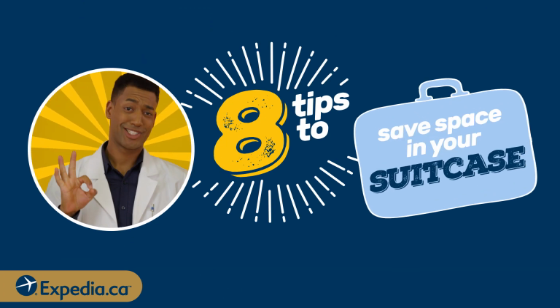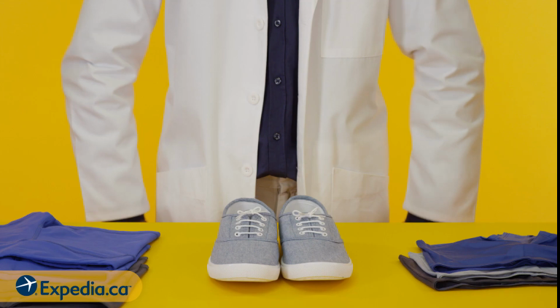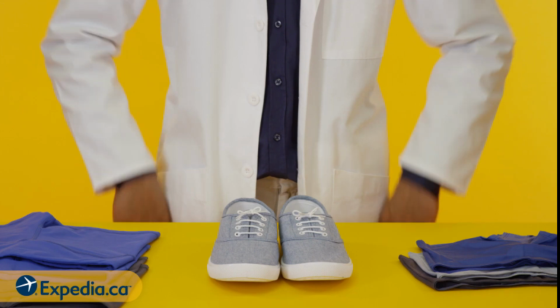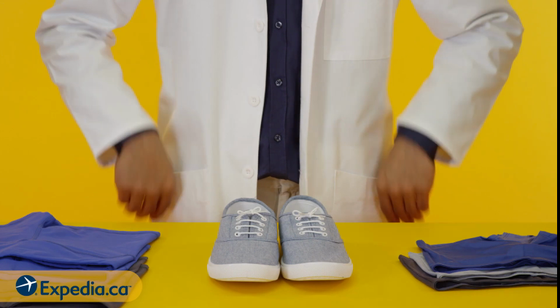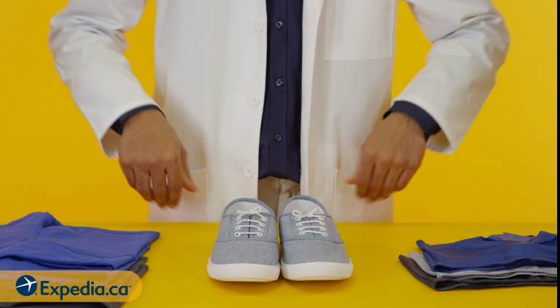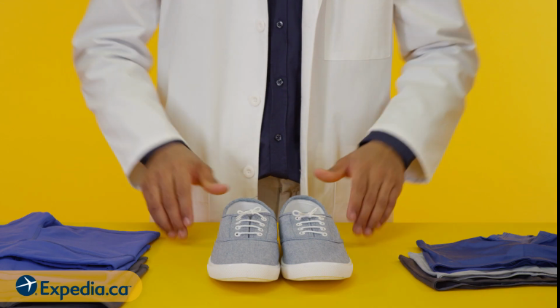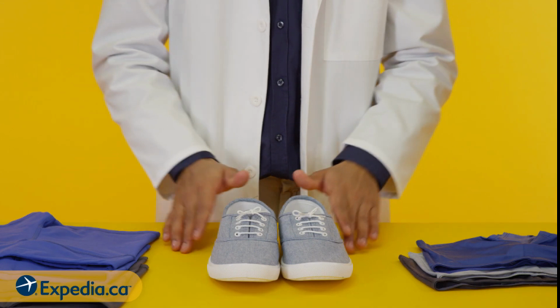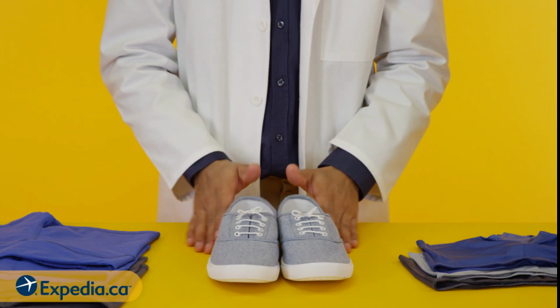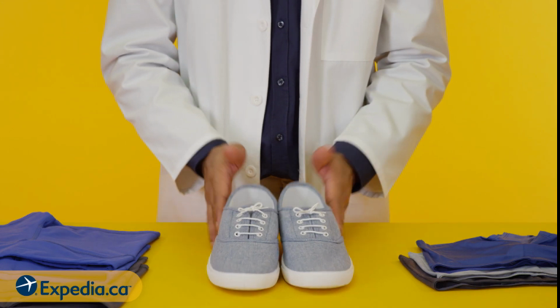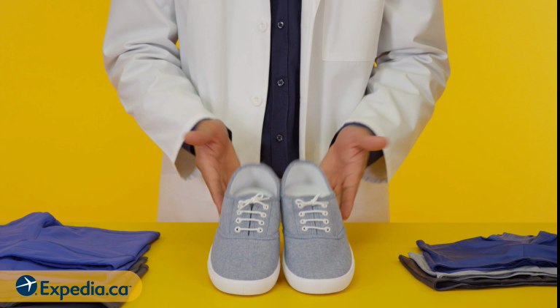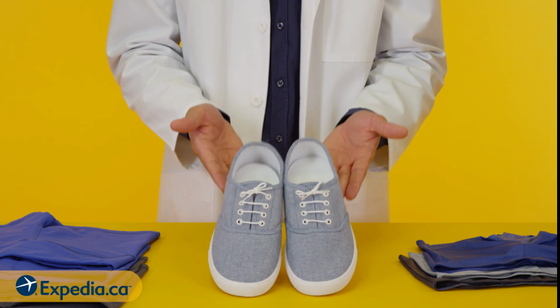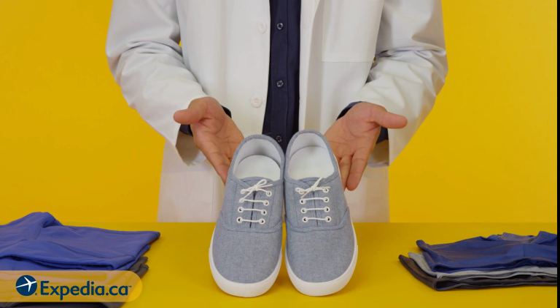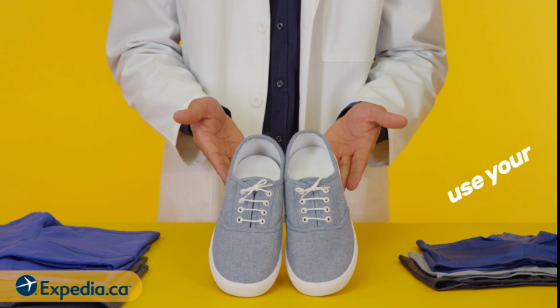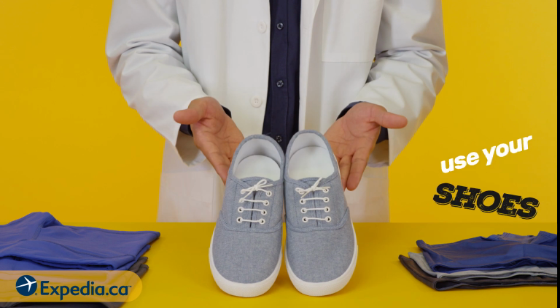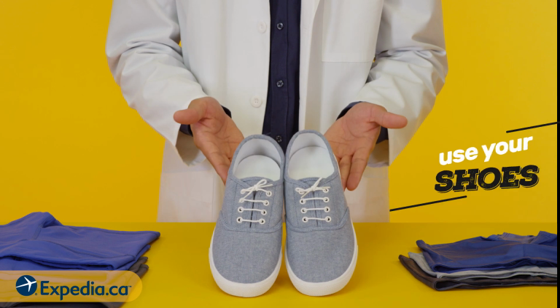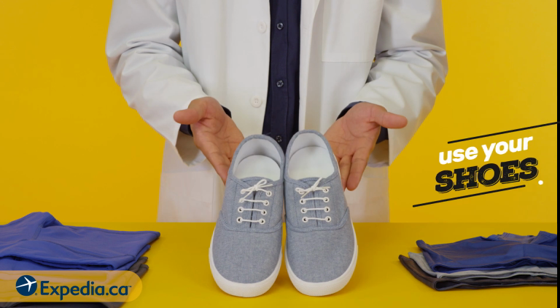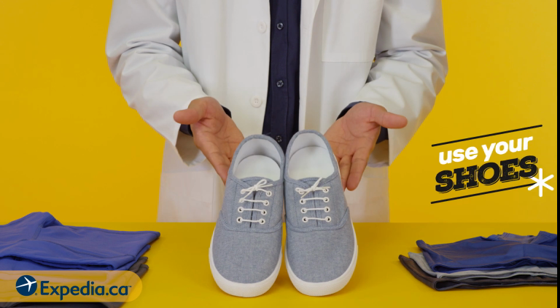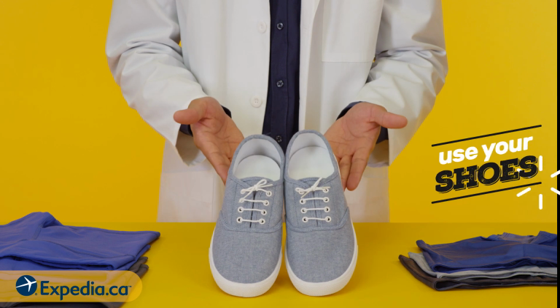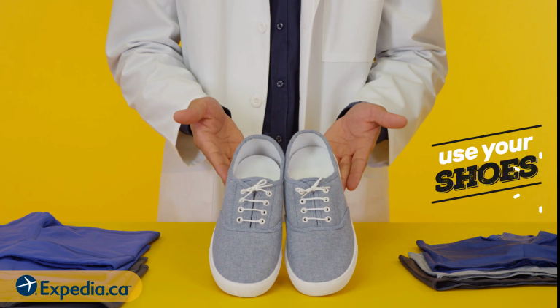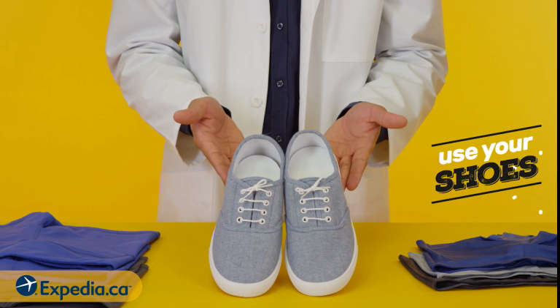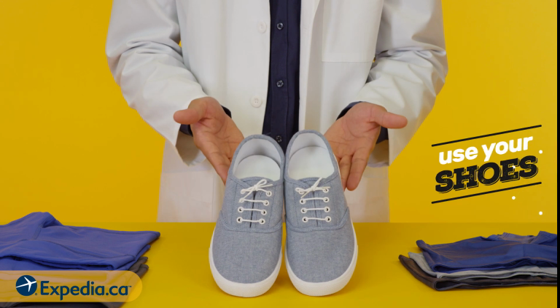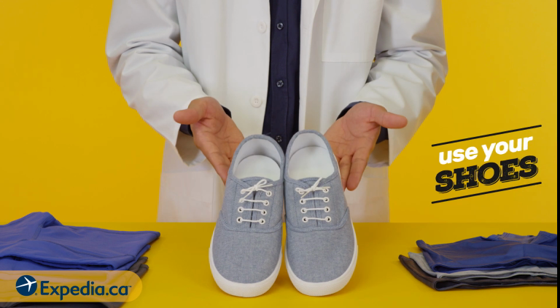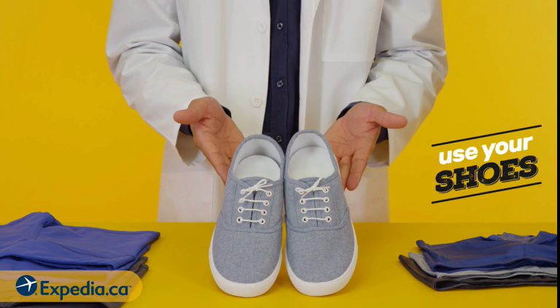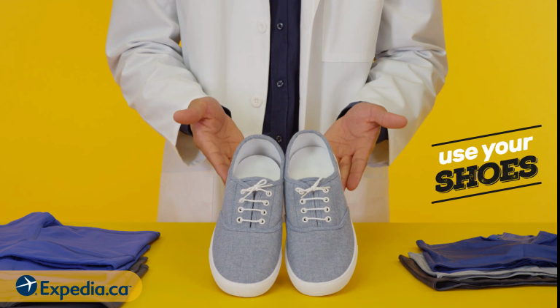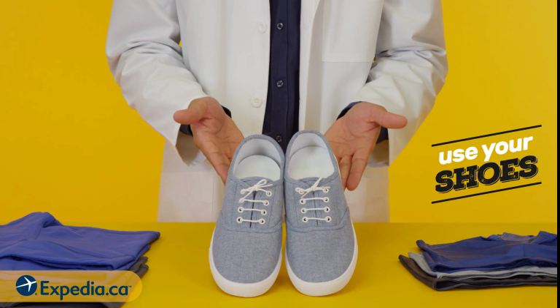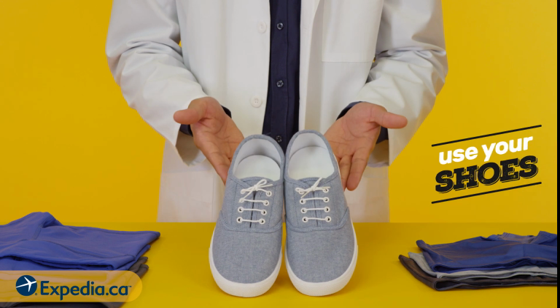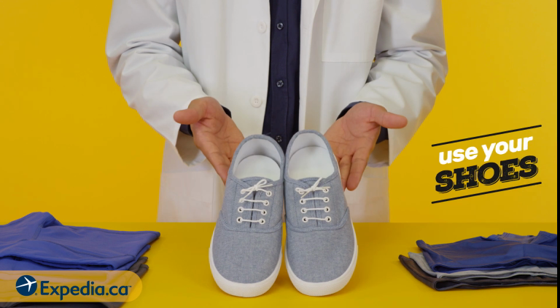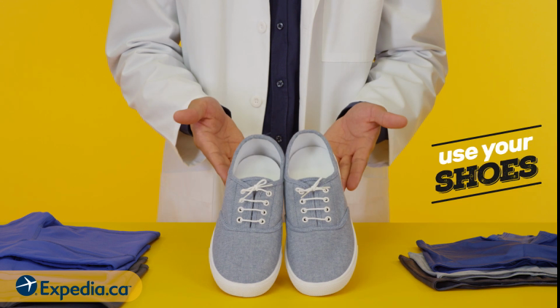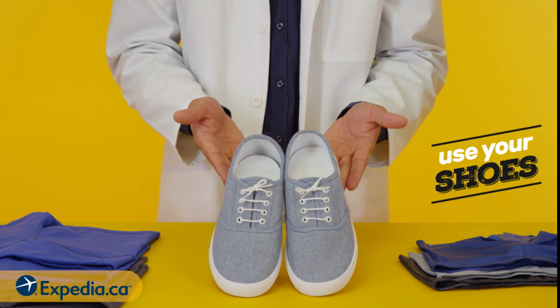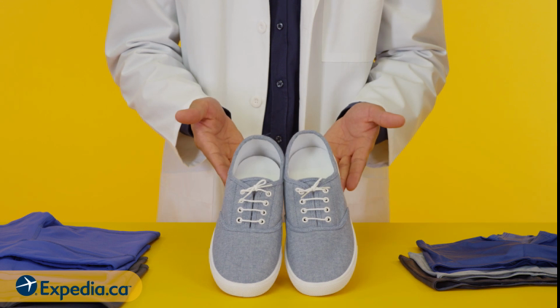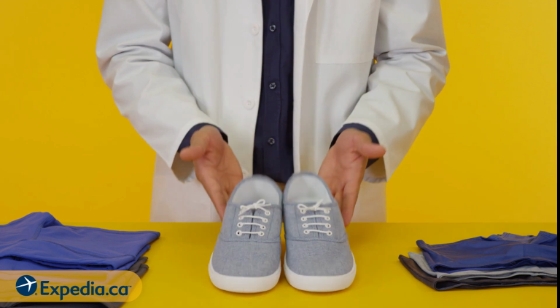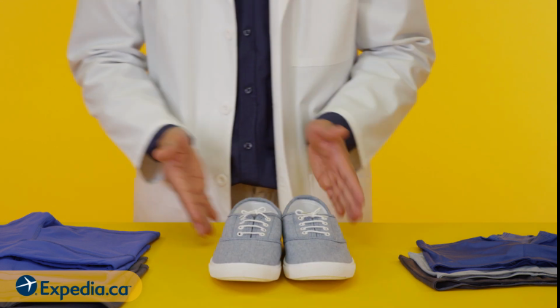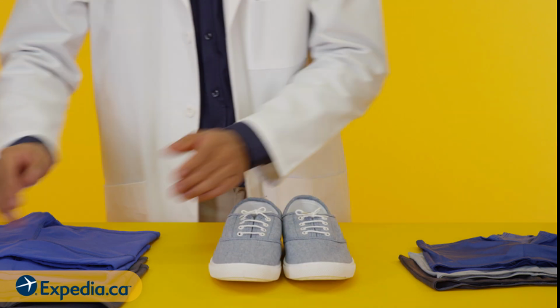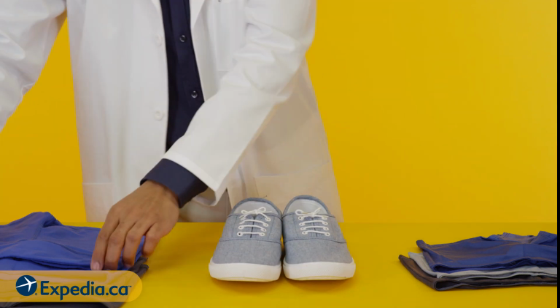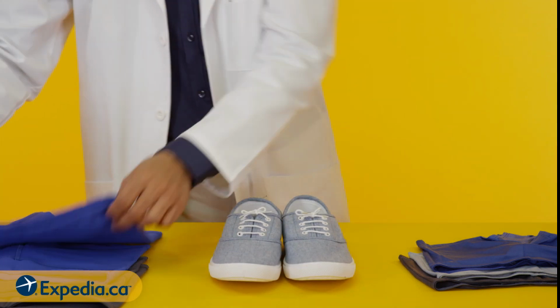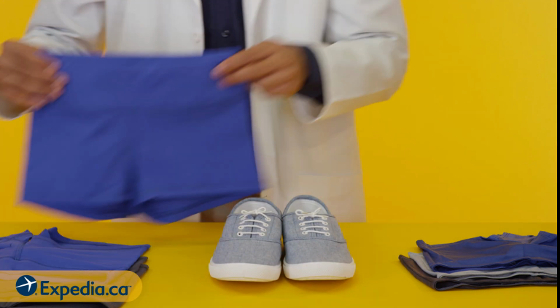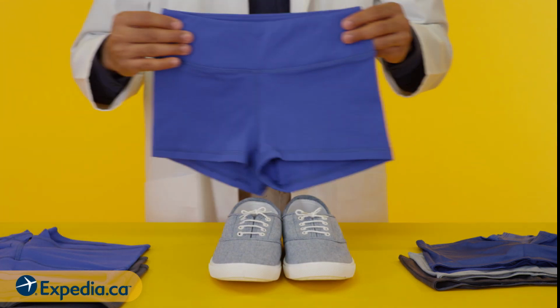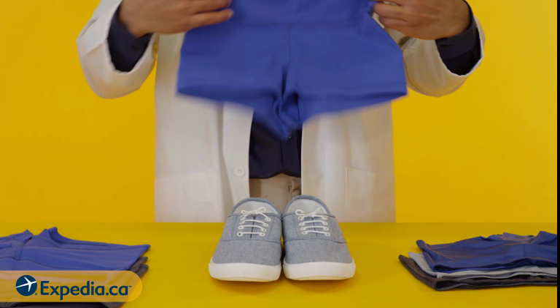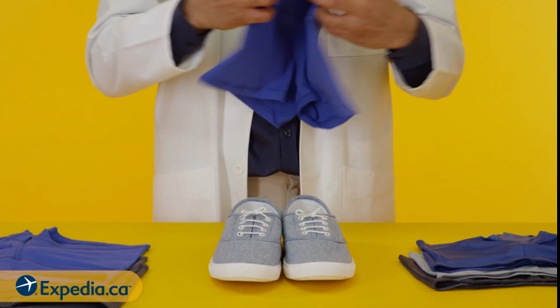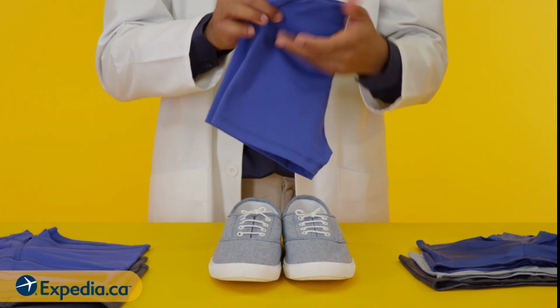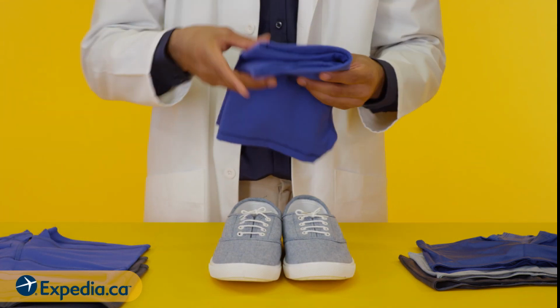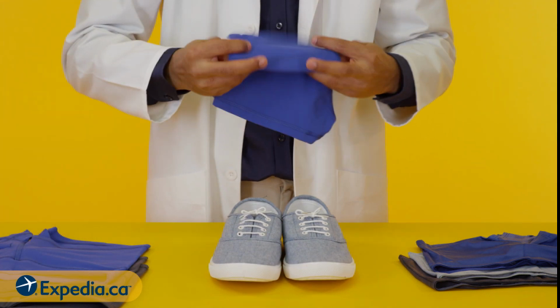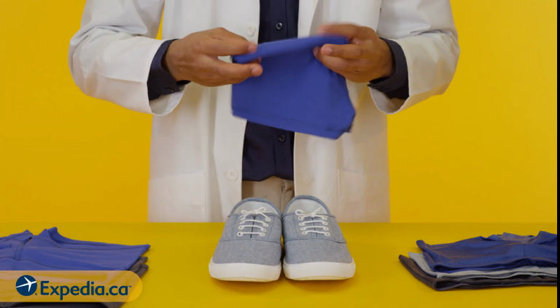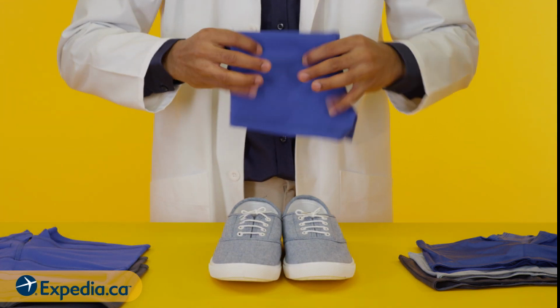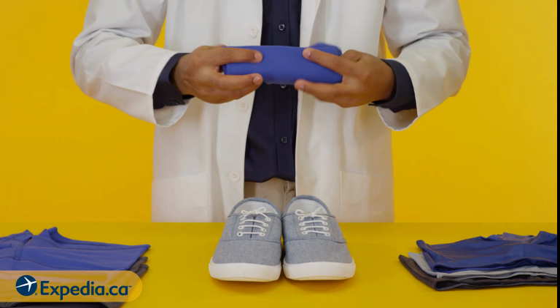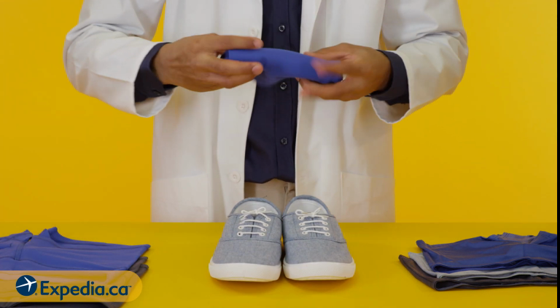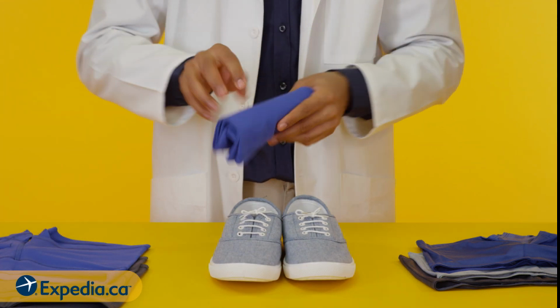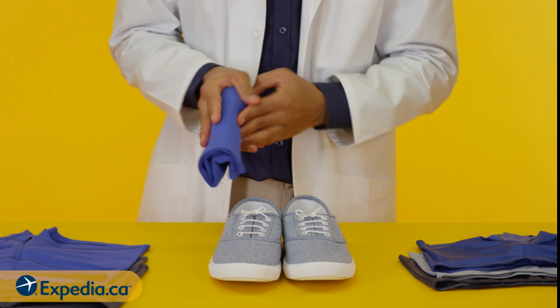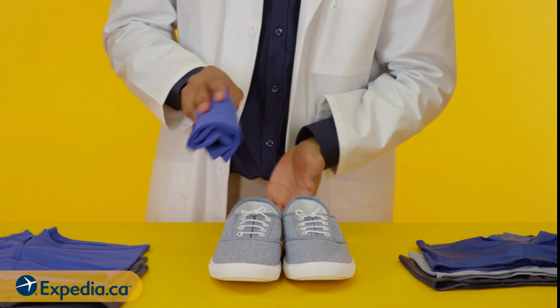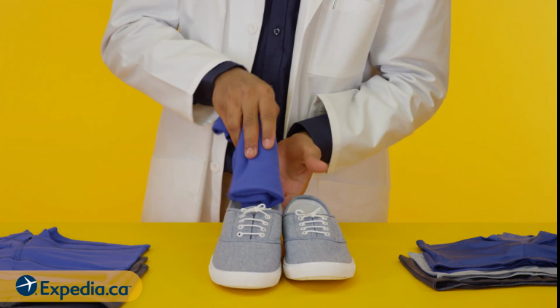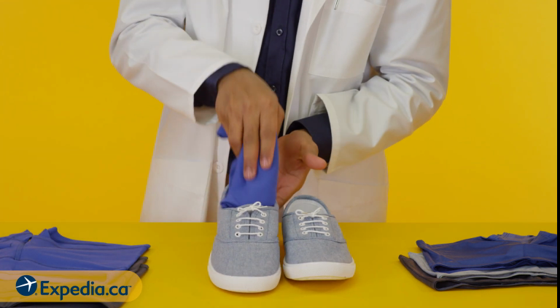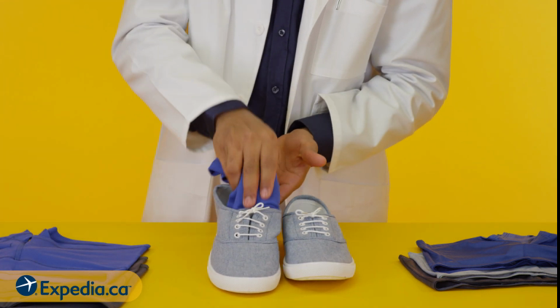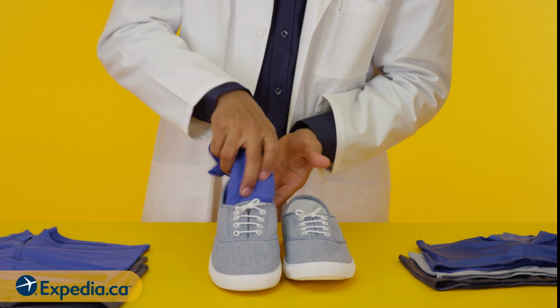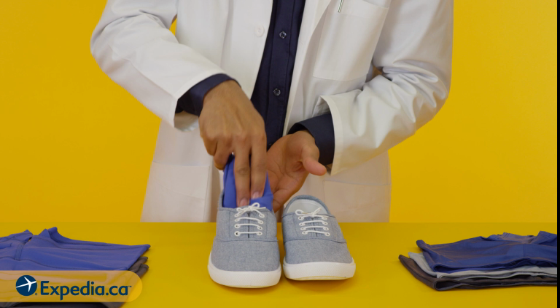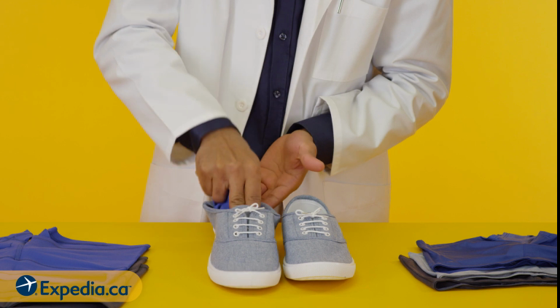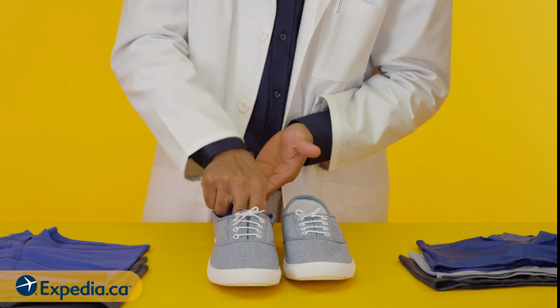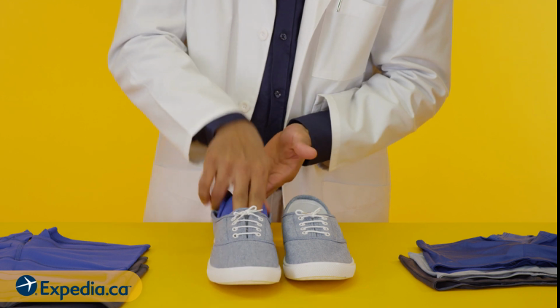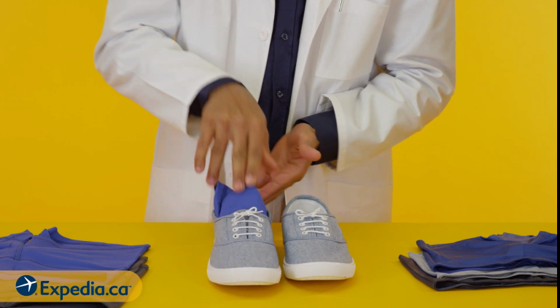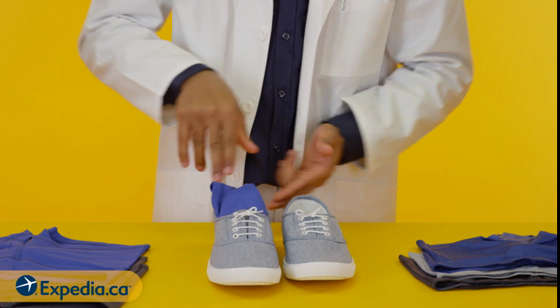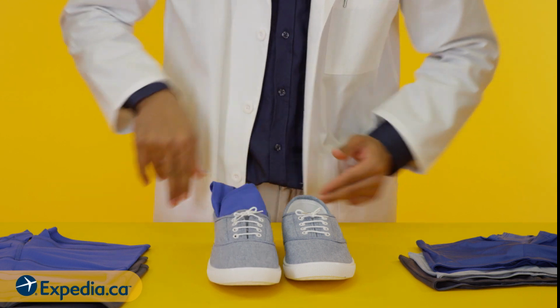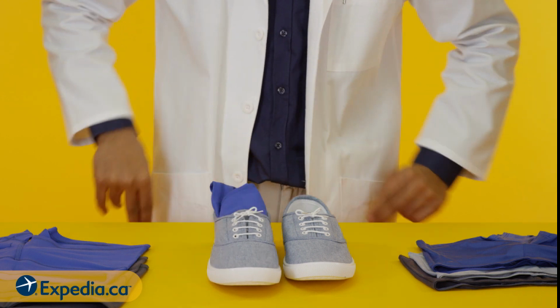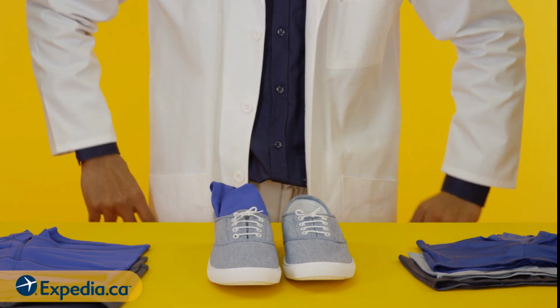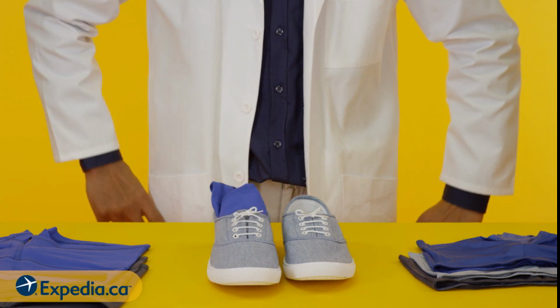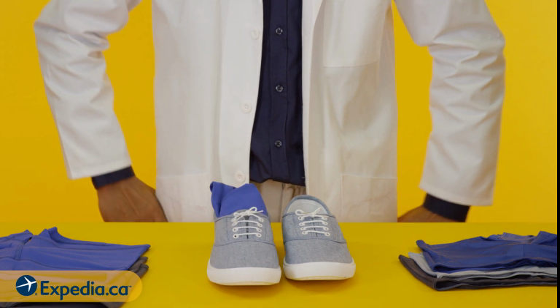Use your shoes. Your footwear is full of empty space where your foot usually goes — why not stuff your shorts in there?